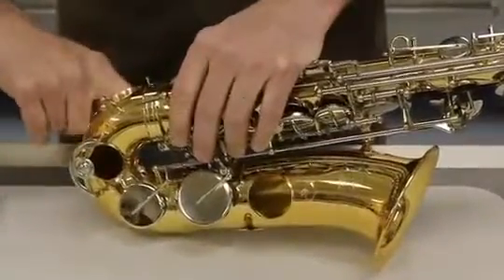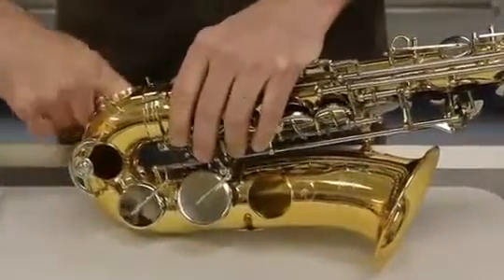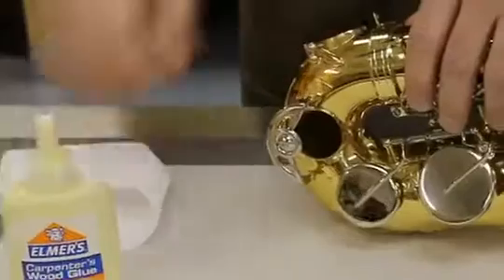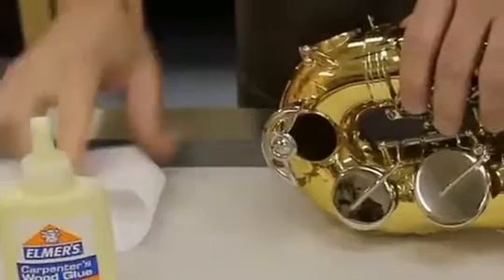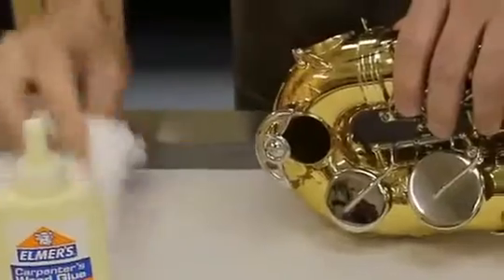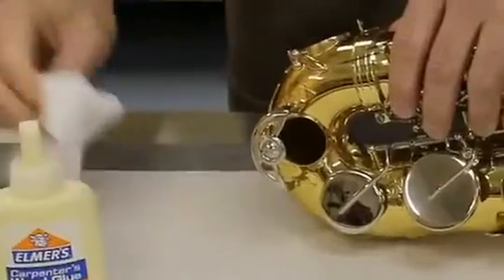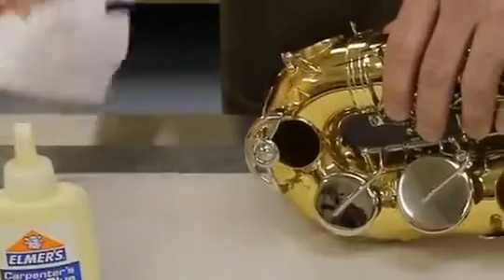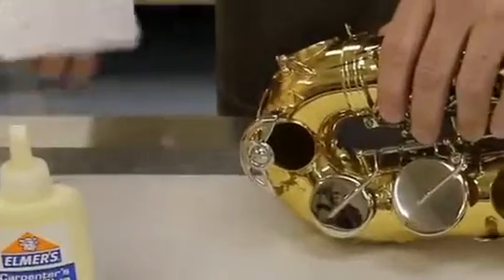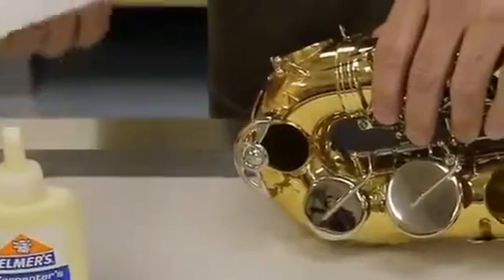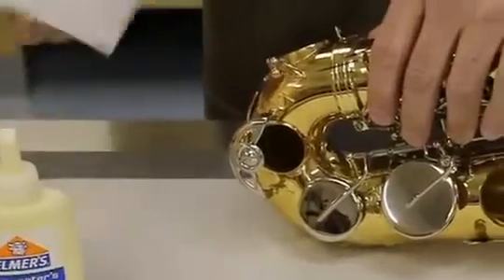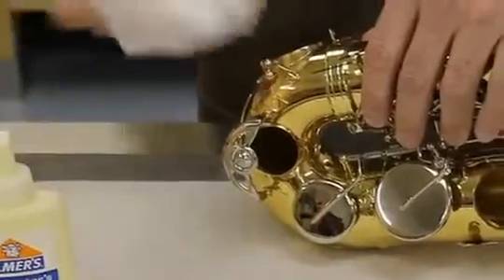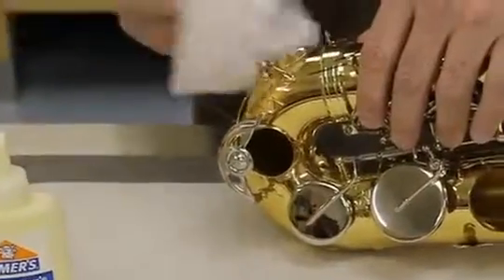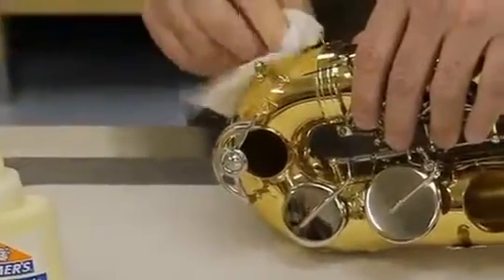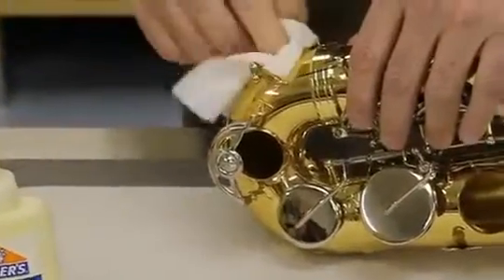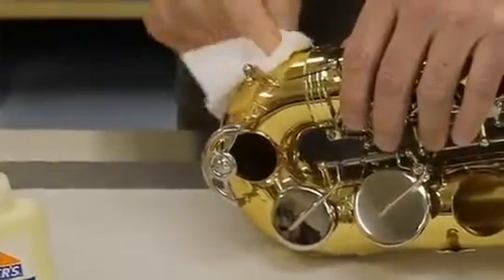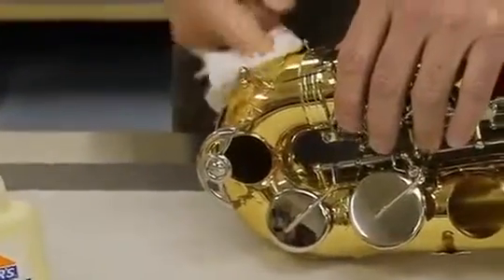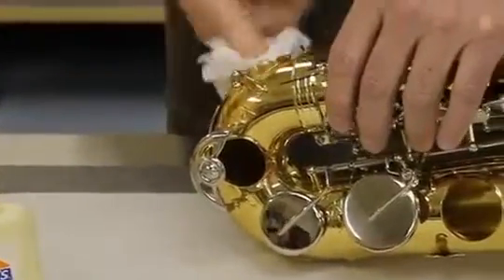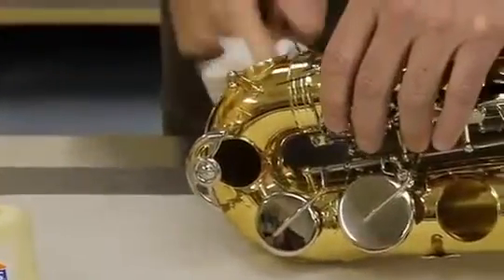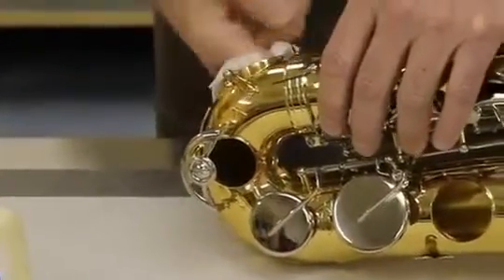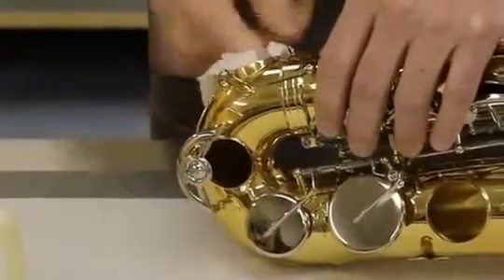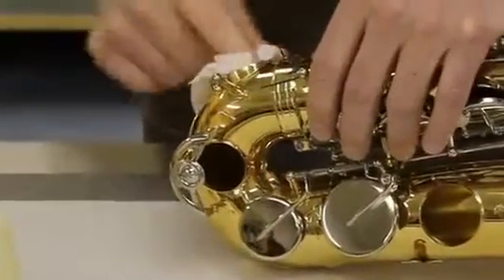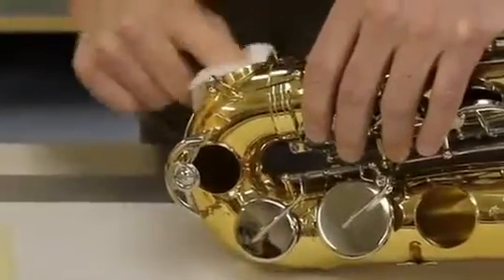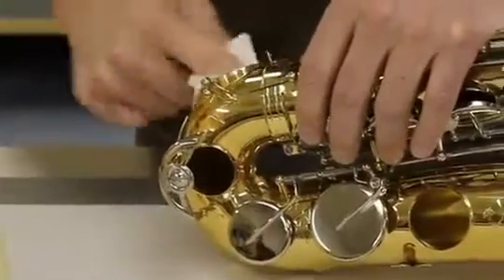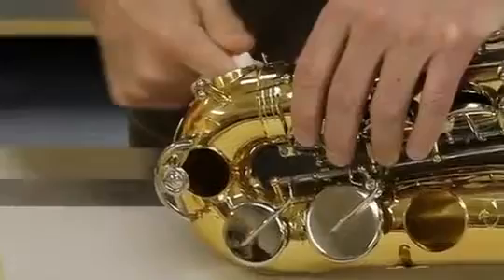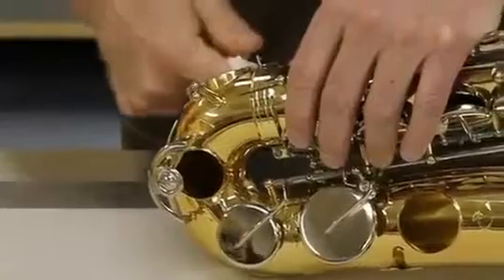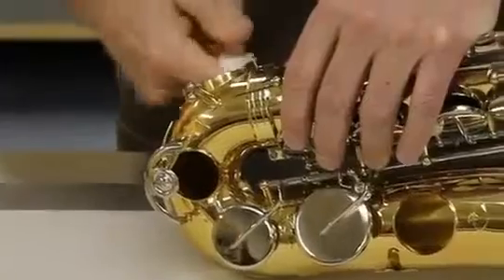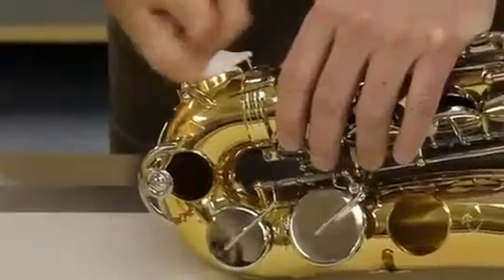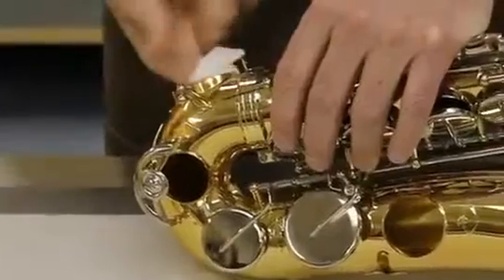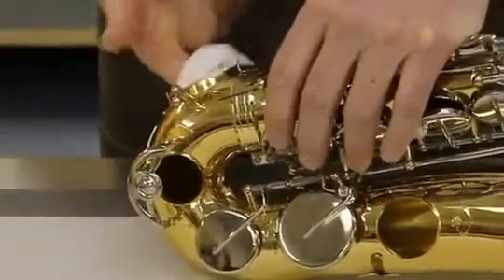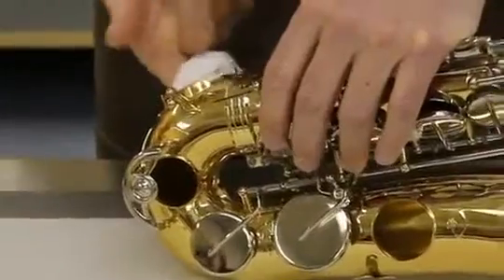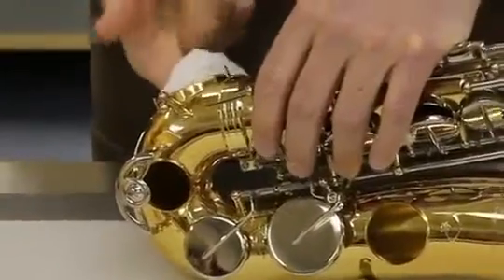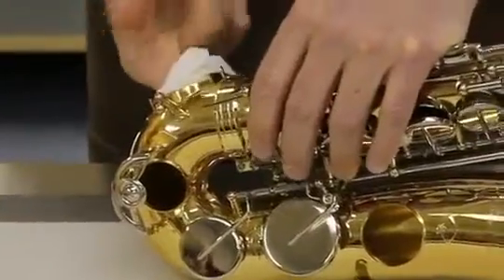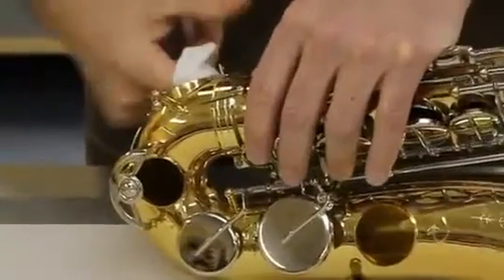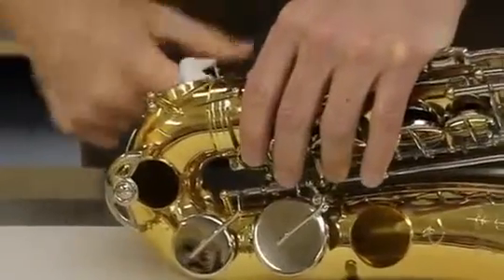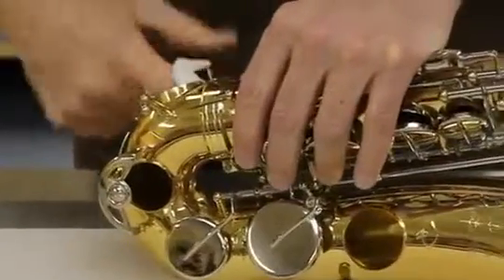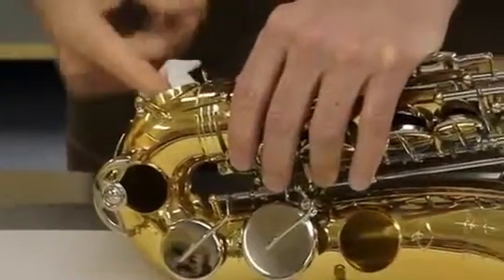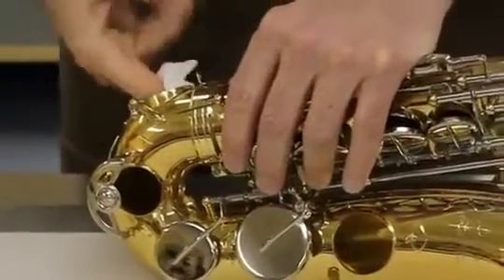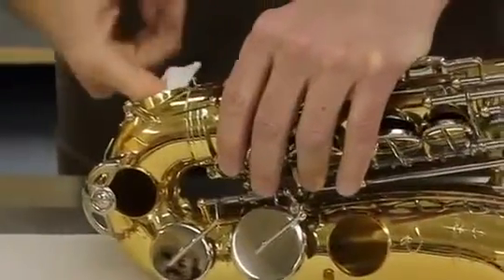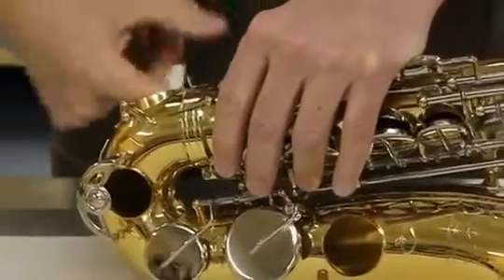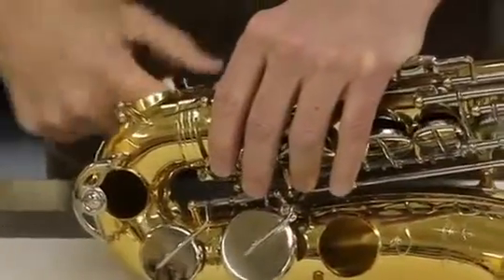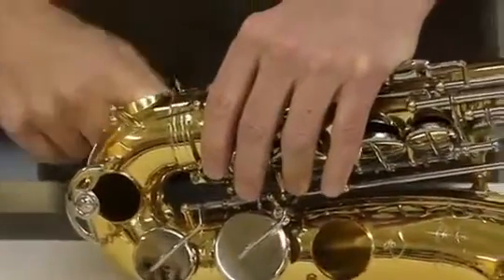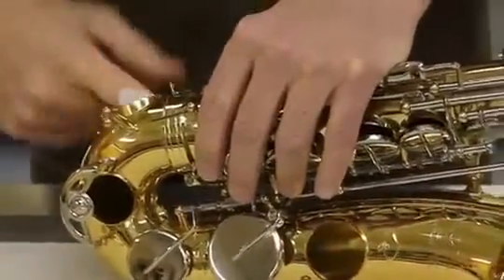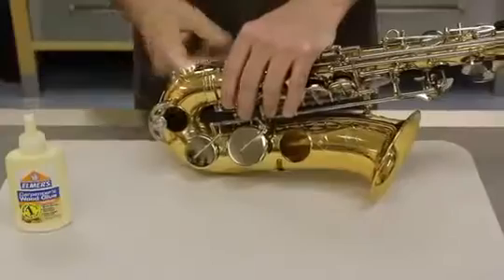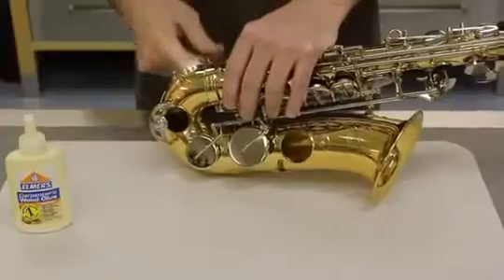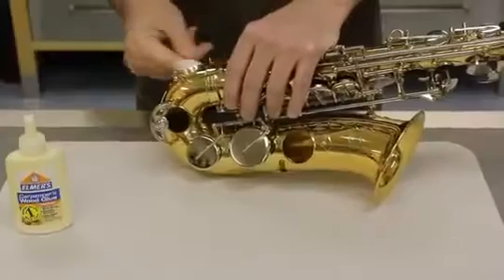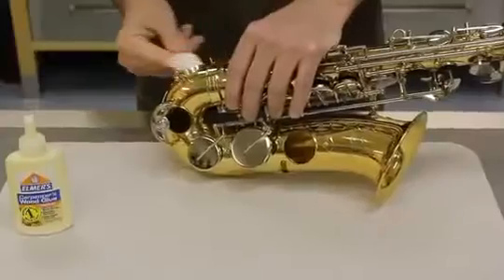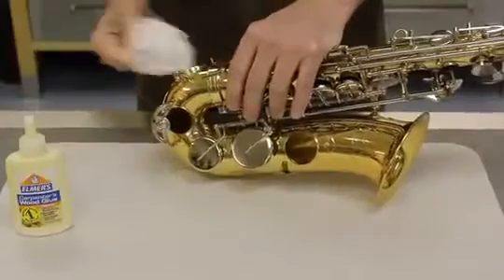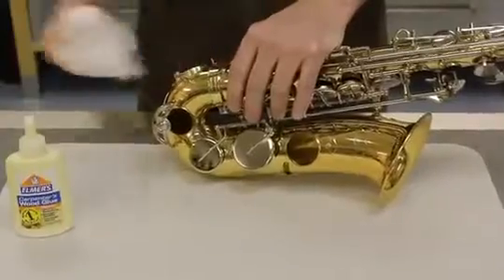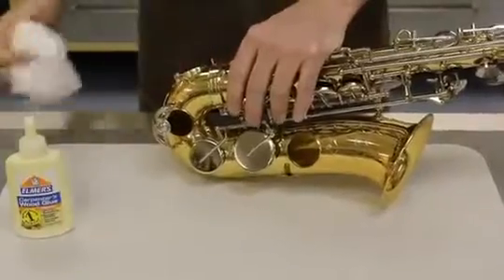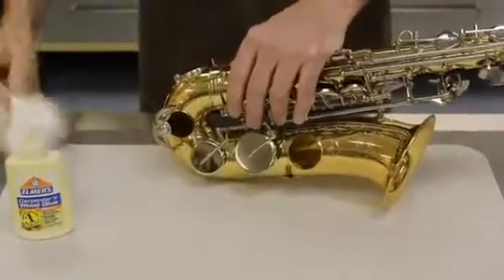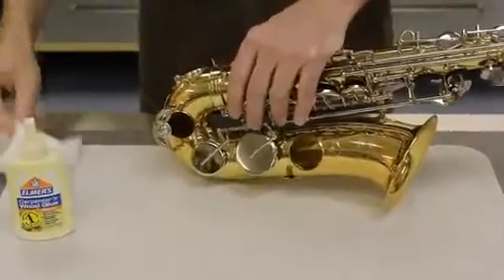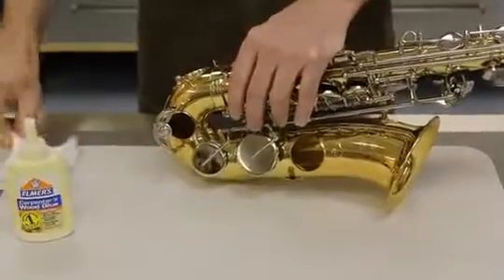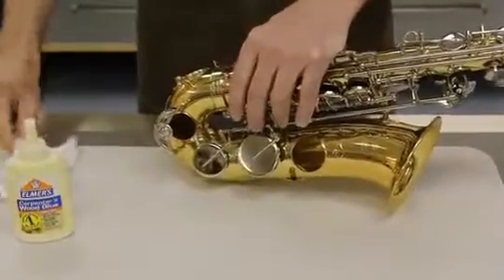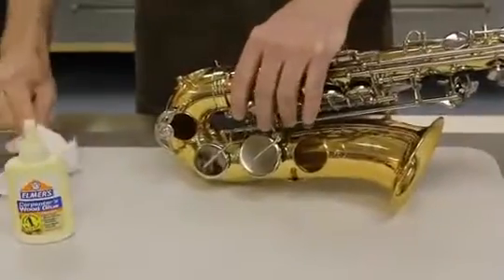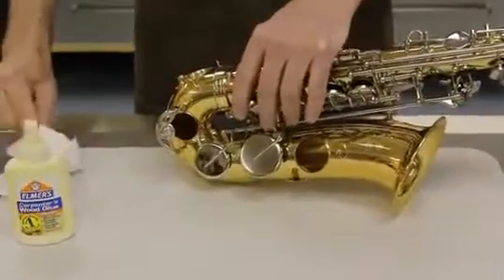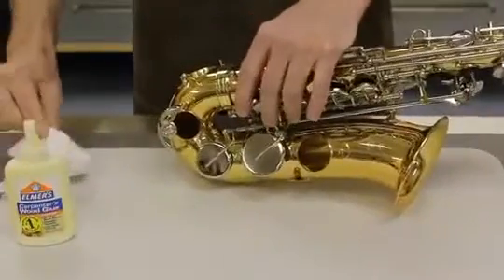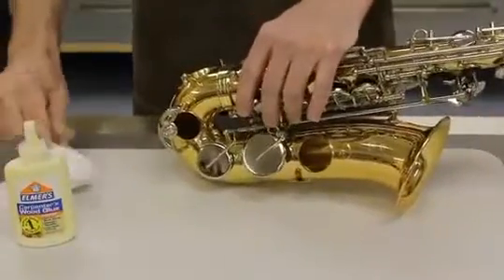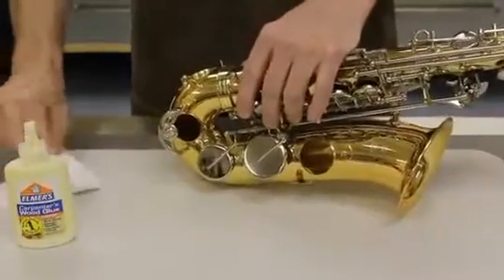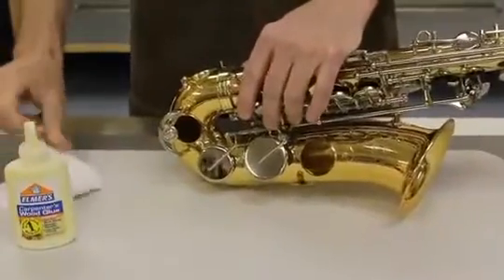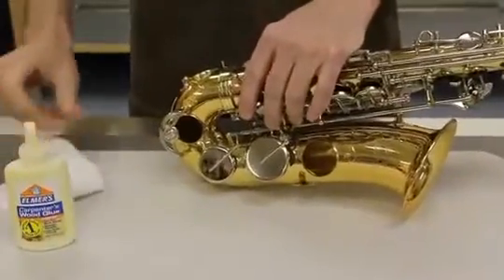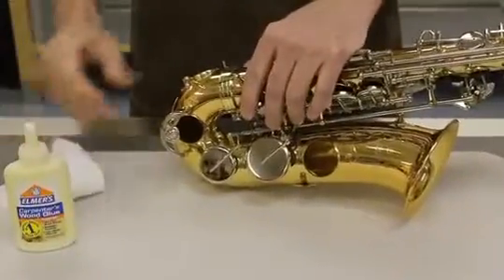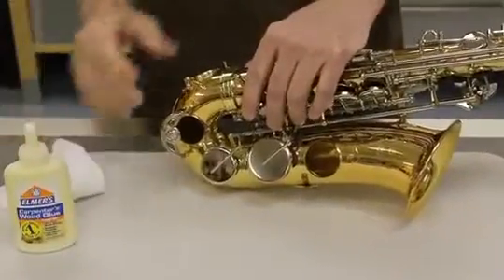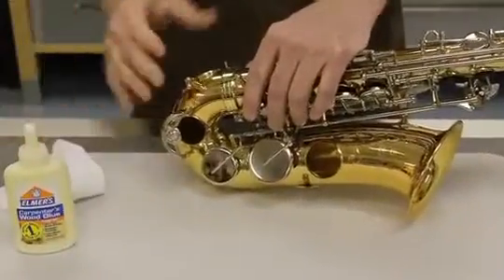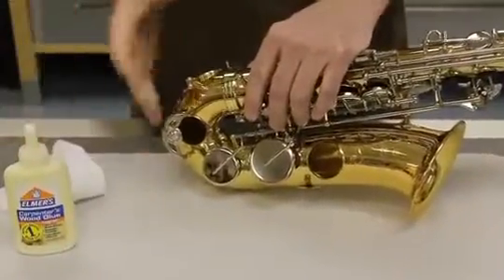I clean up with a damp cloth, again through the E-flat tone hole, to make sure I get all the residue off. I reassemble the instrument and I'm done.